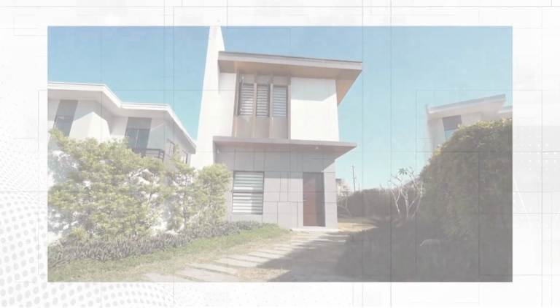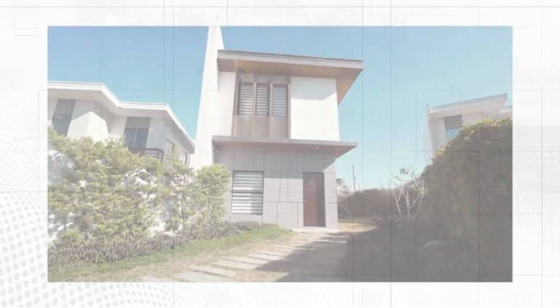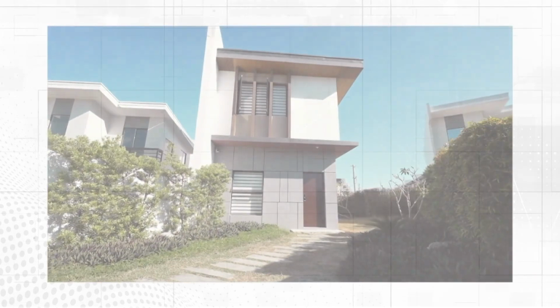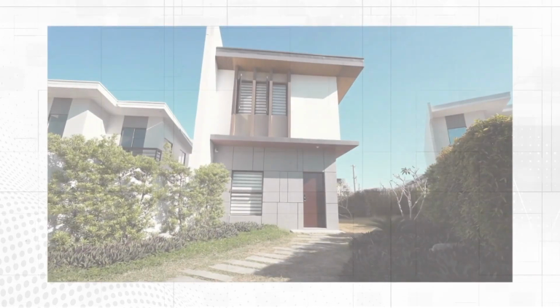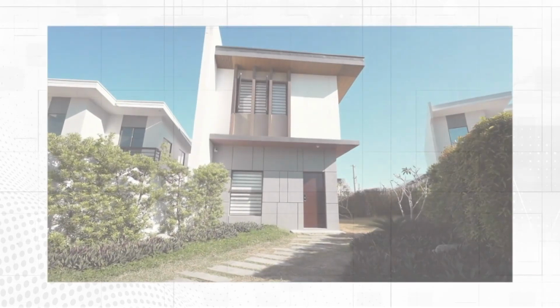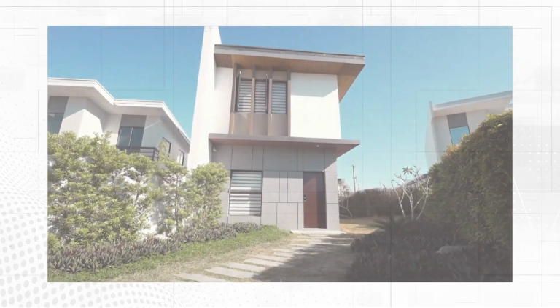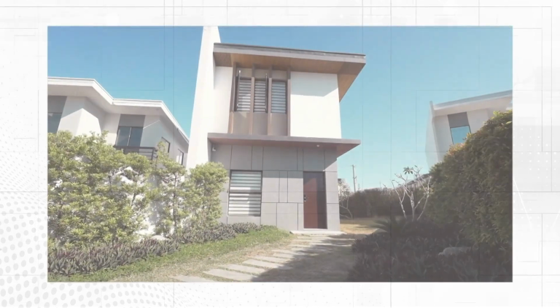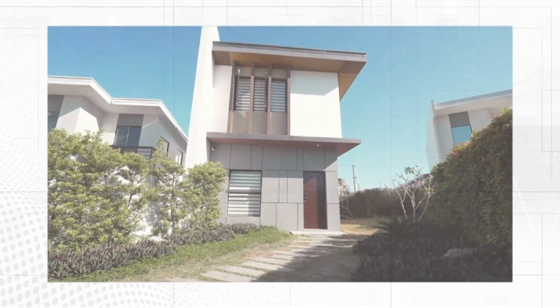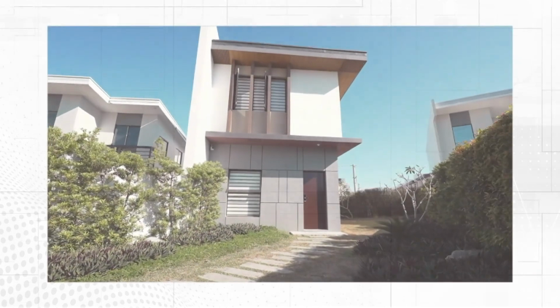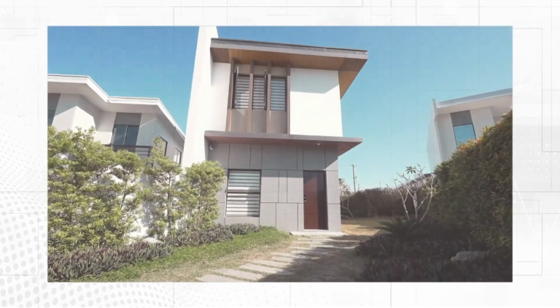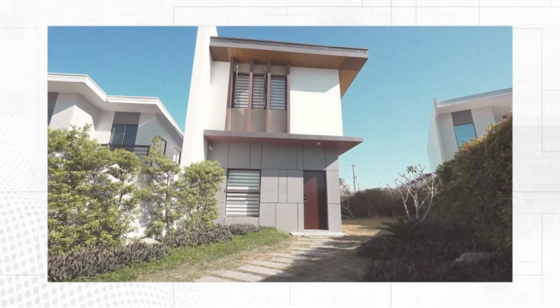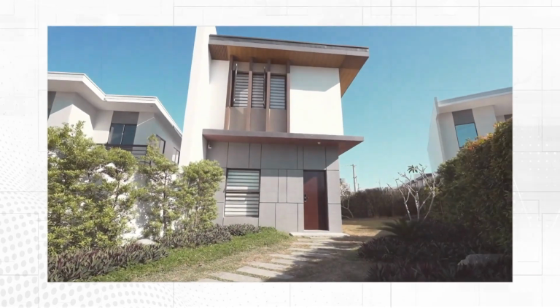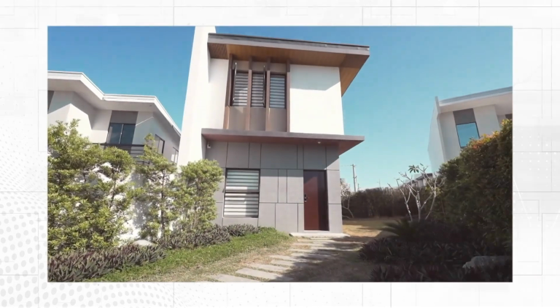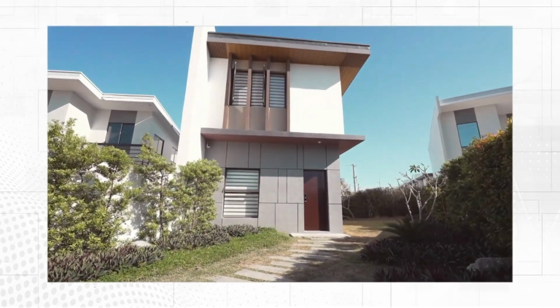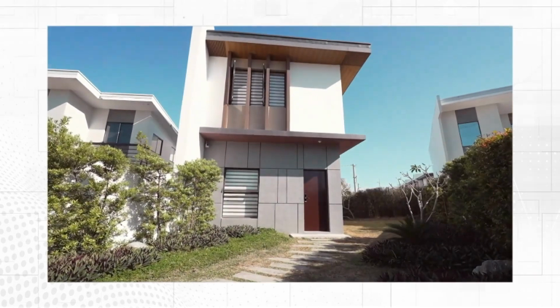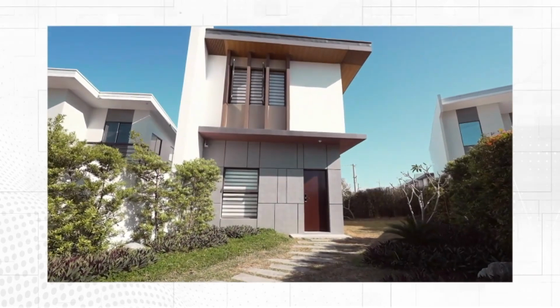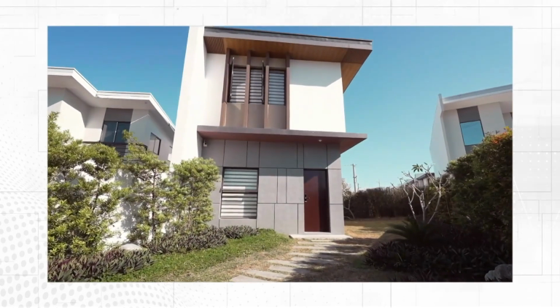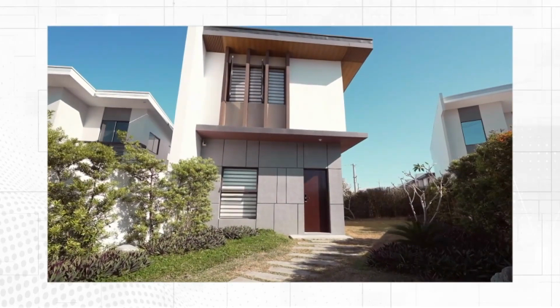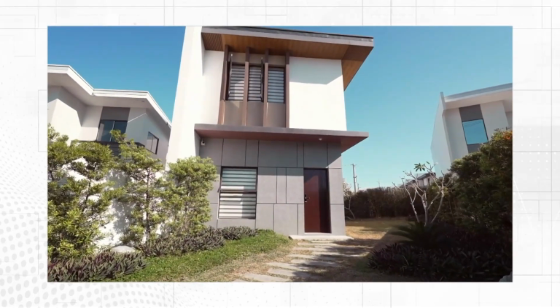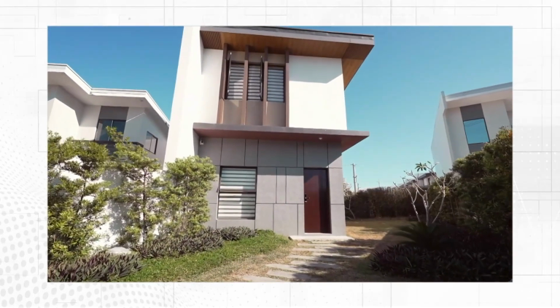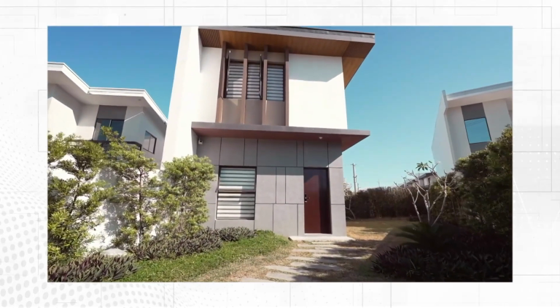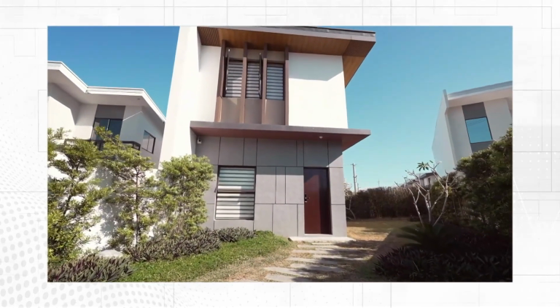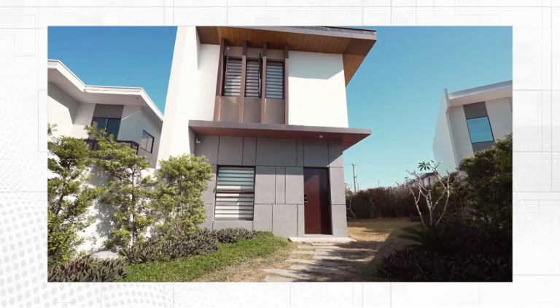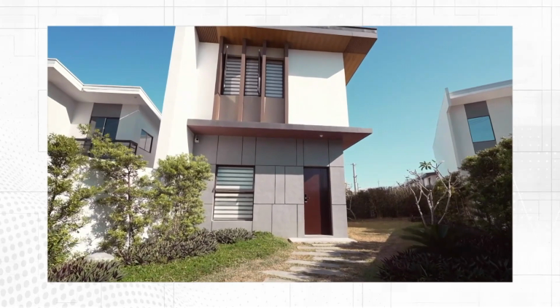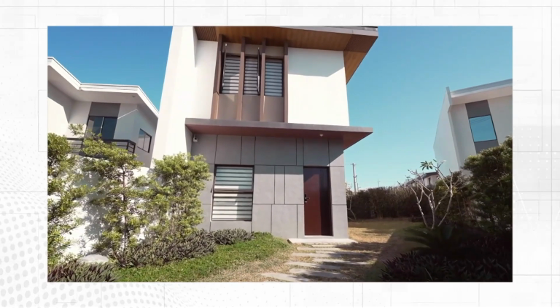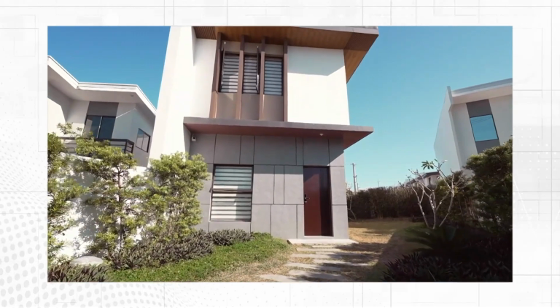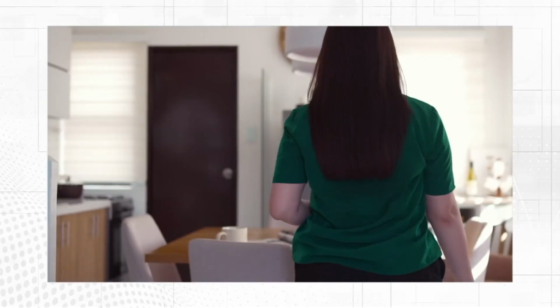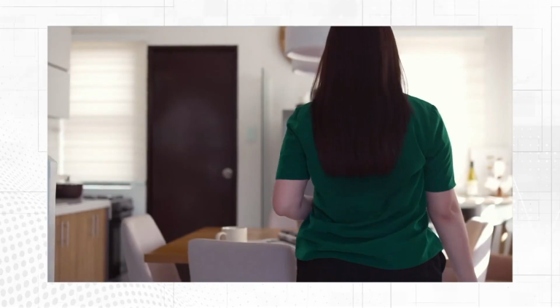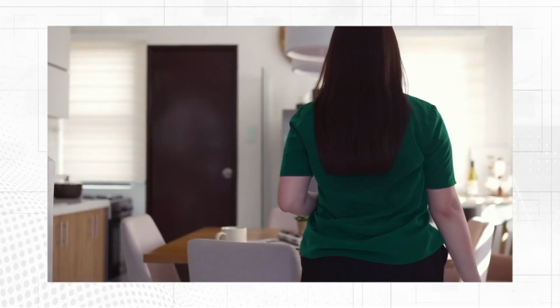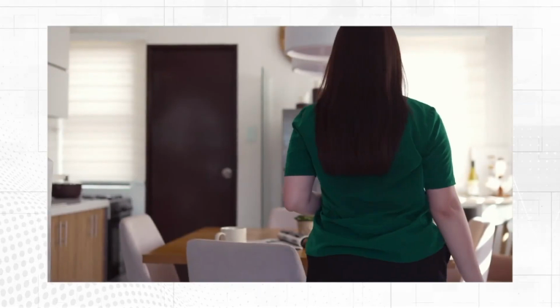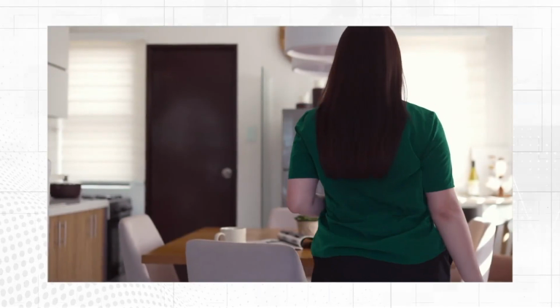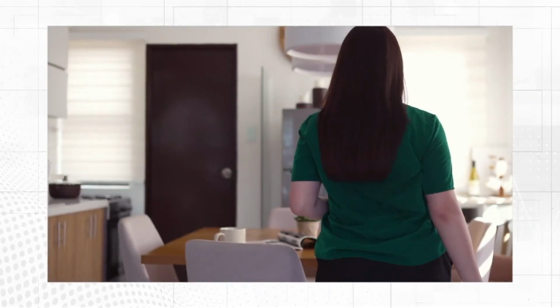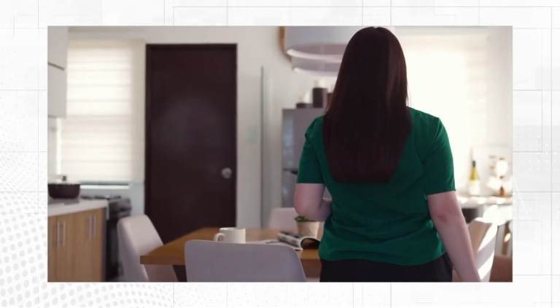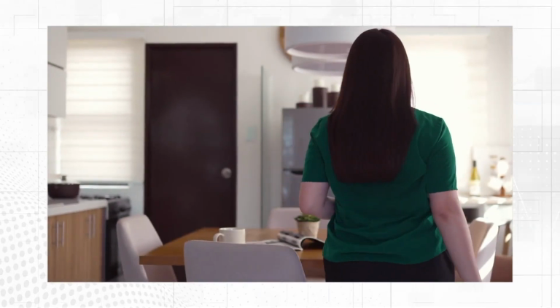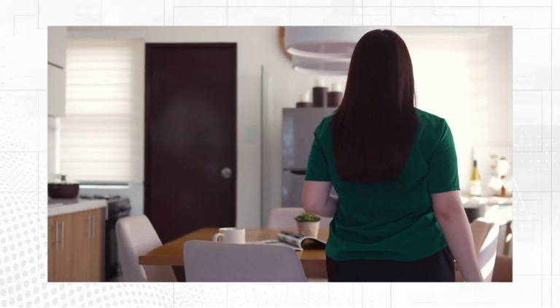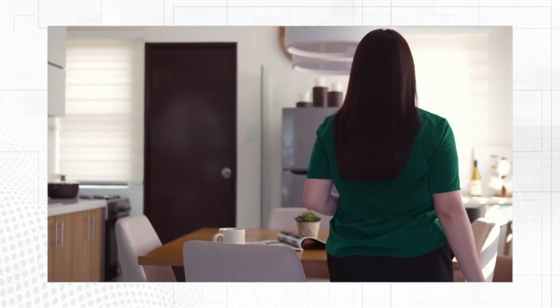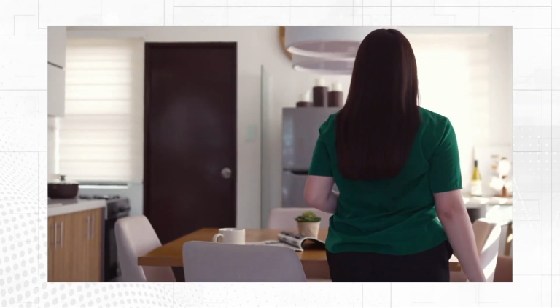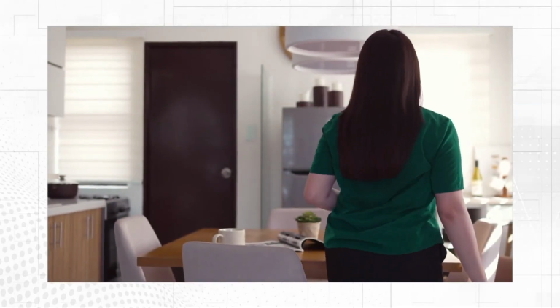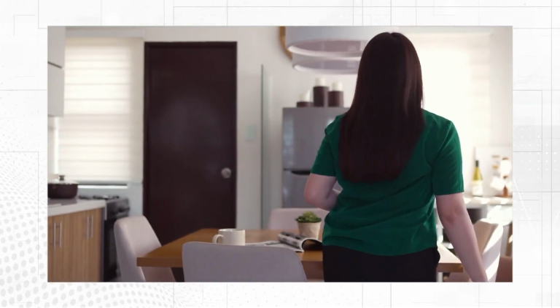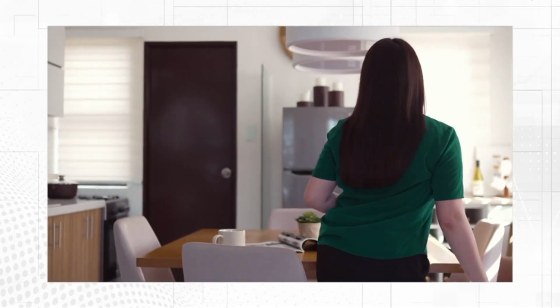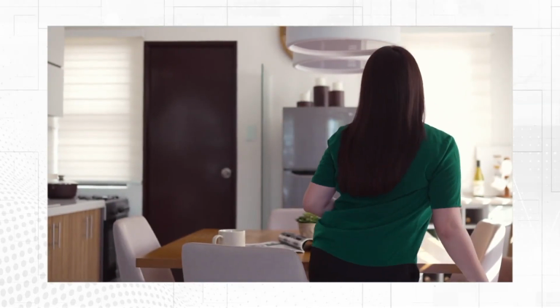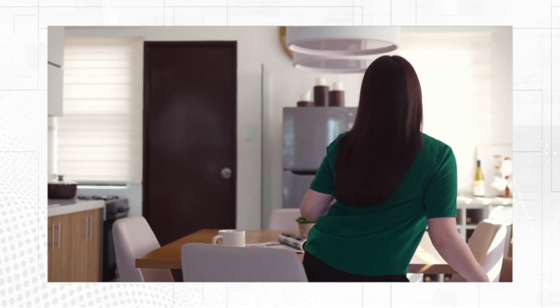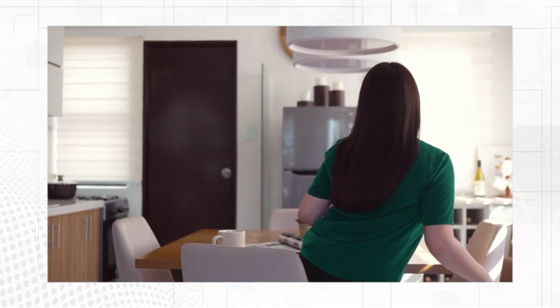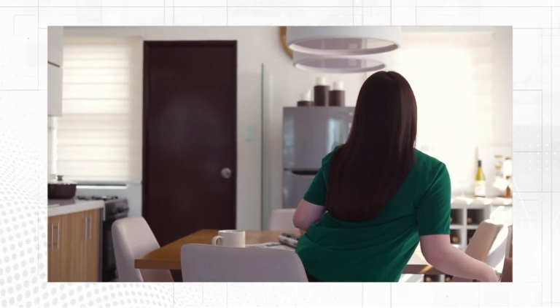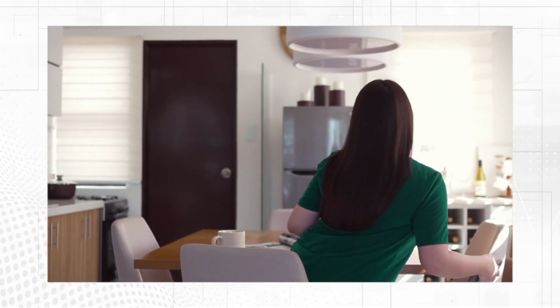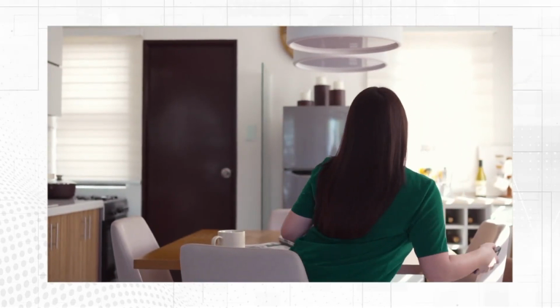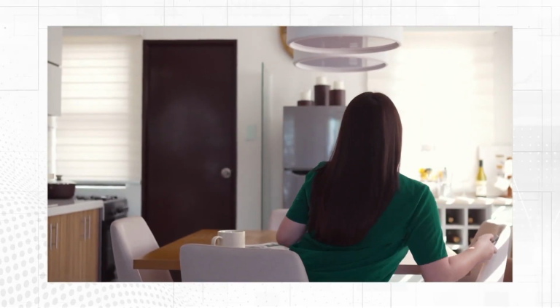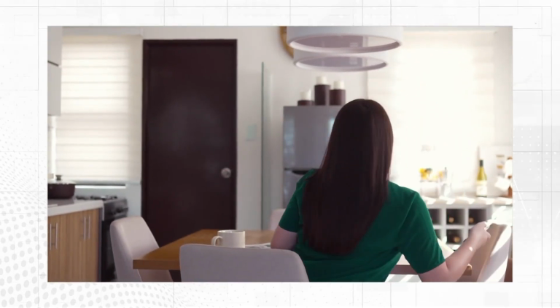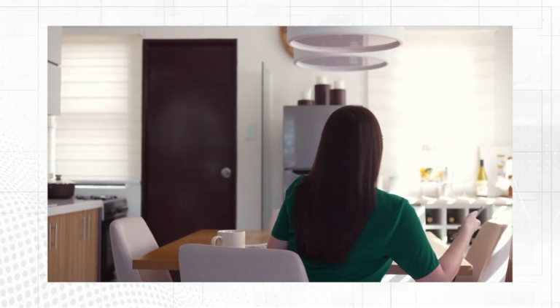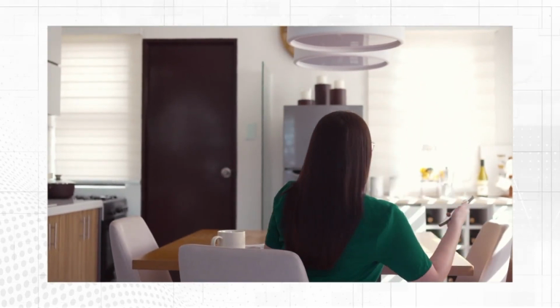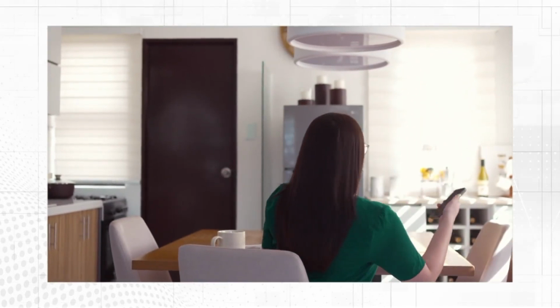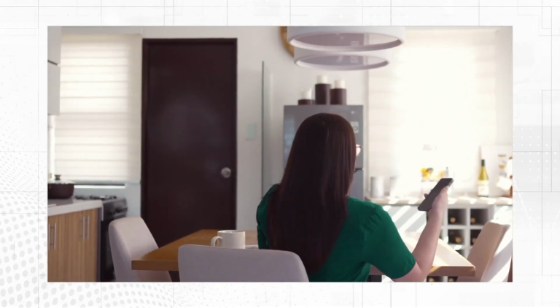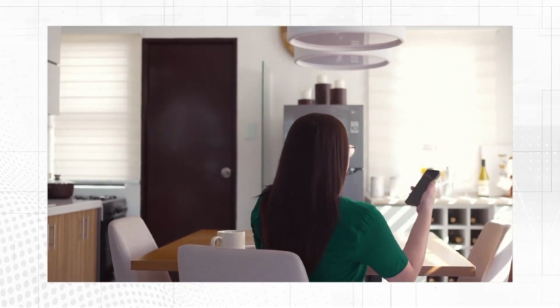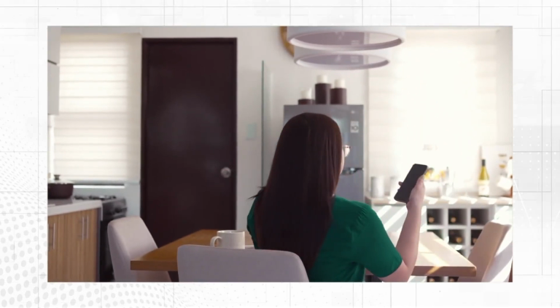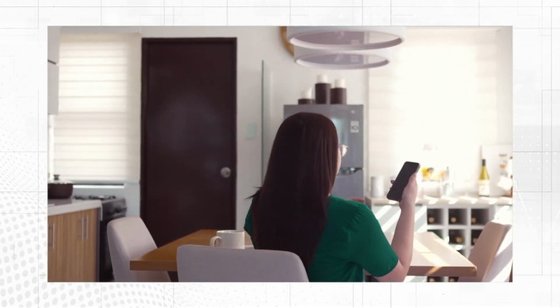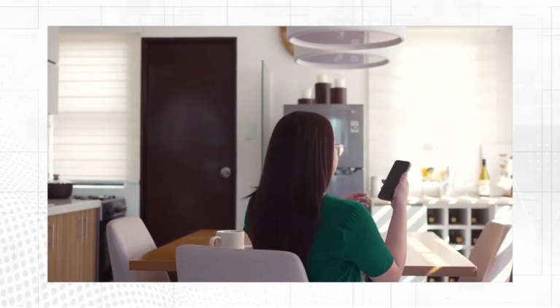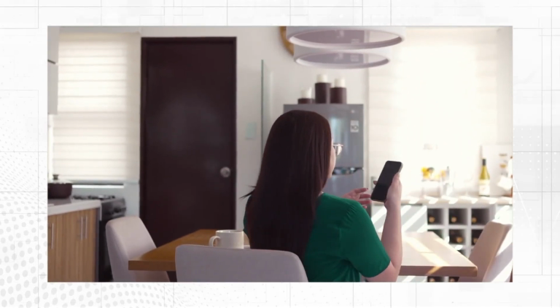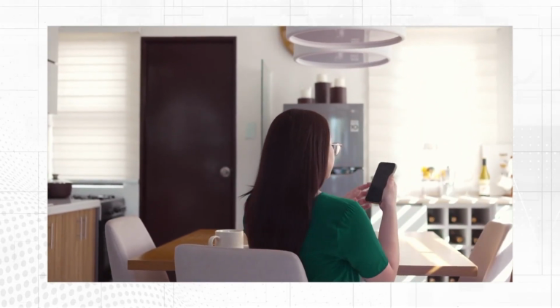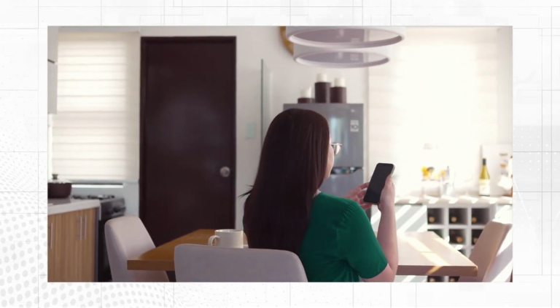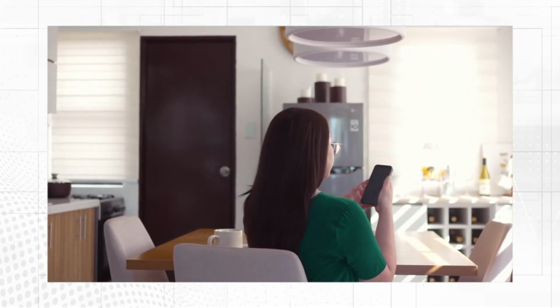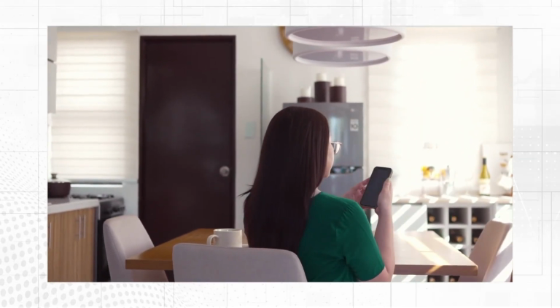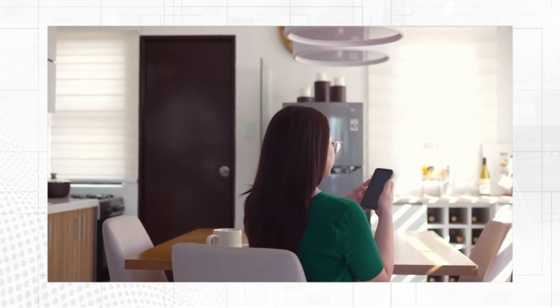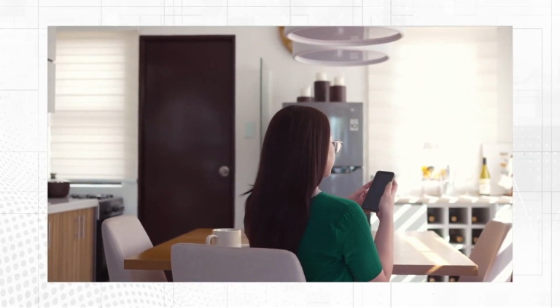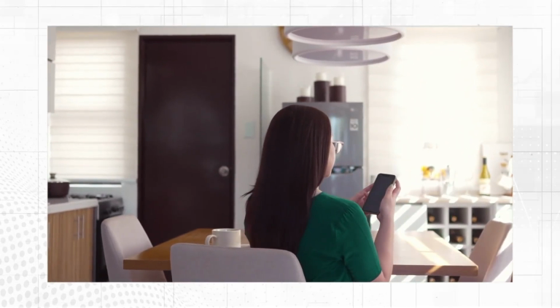Initiating Amaya Home Solutions, set to revolutionize daily living through various innovative household functions.